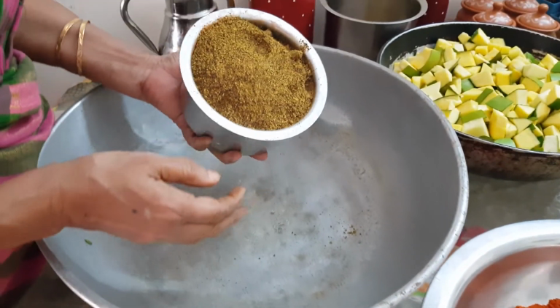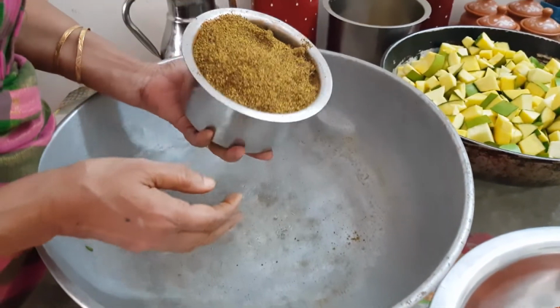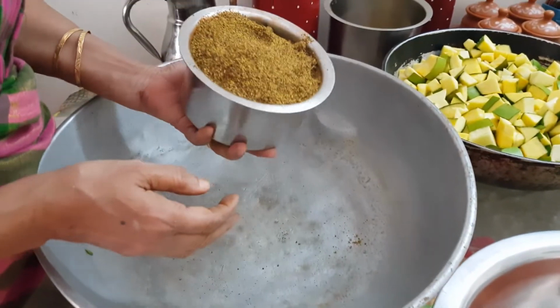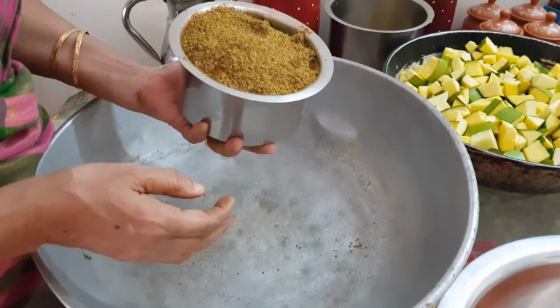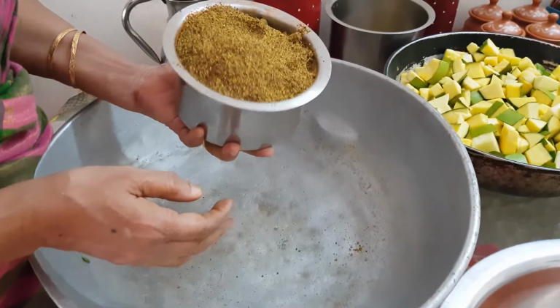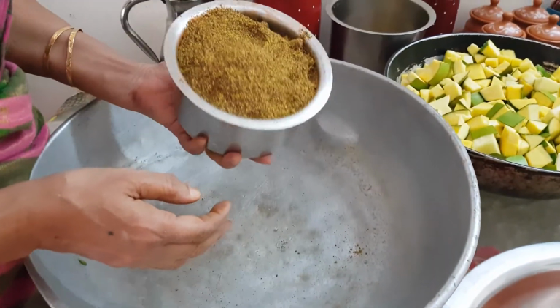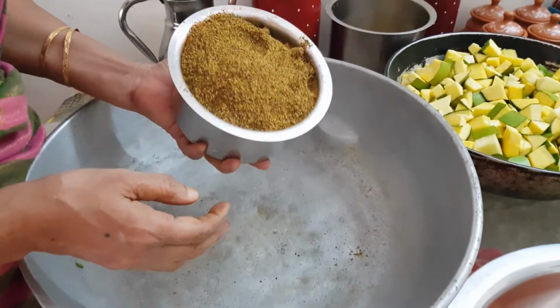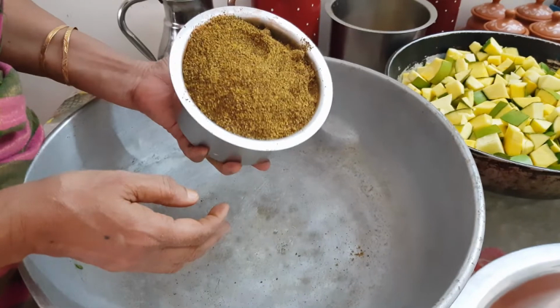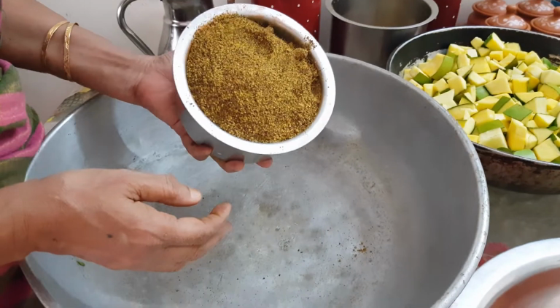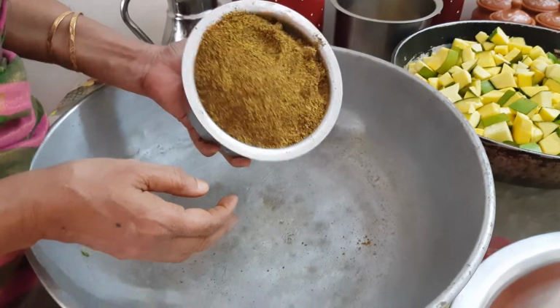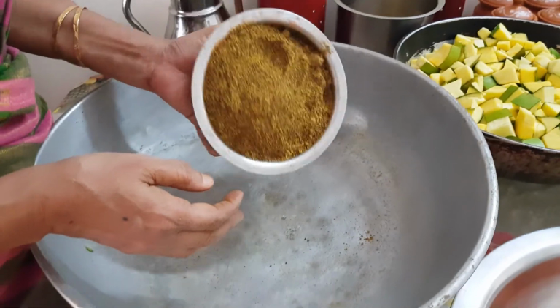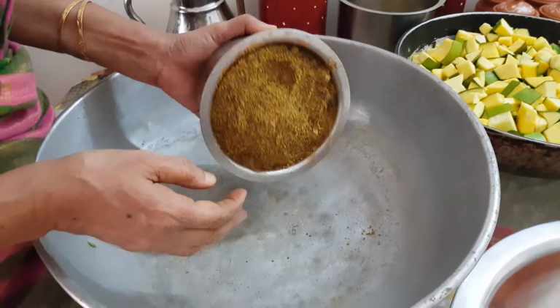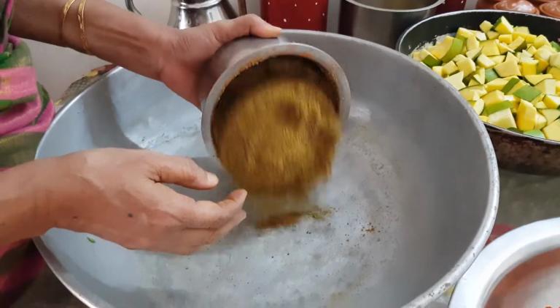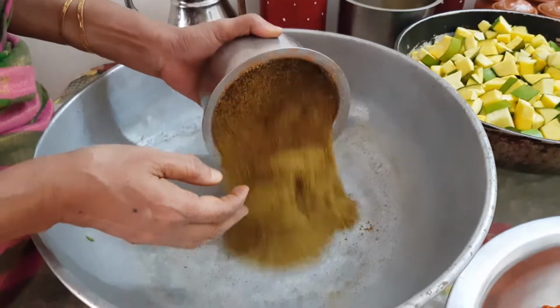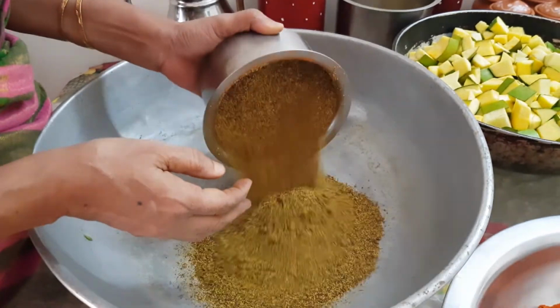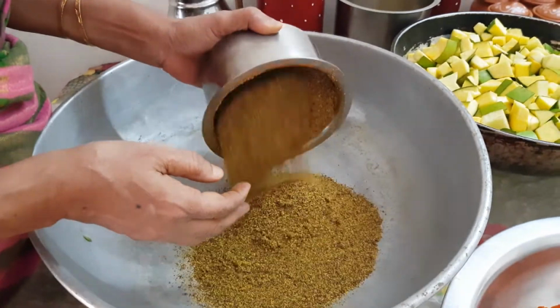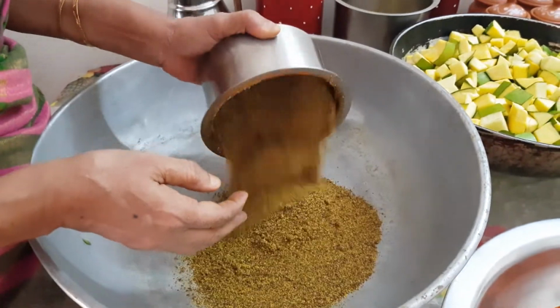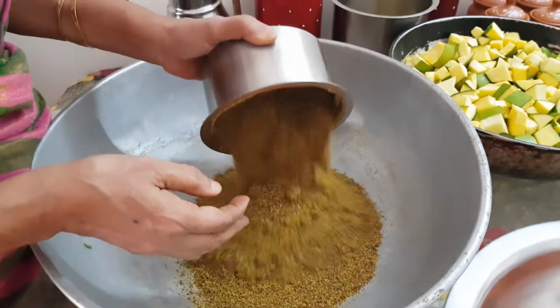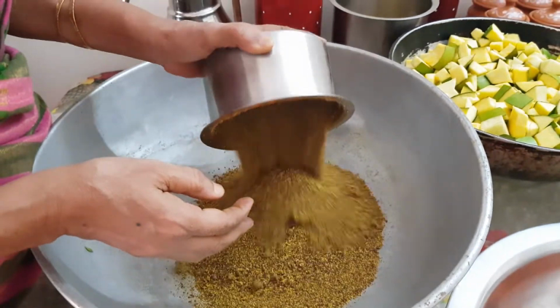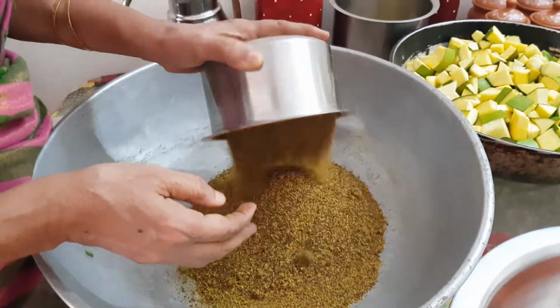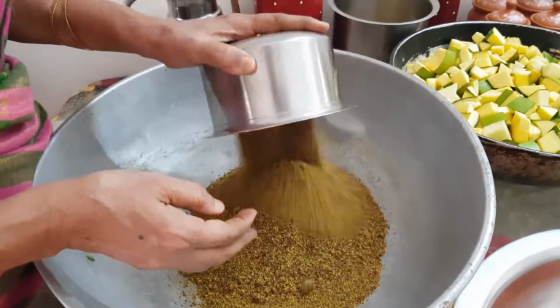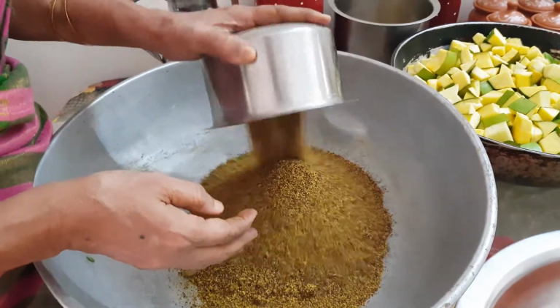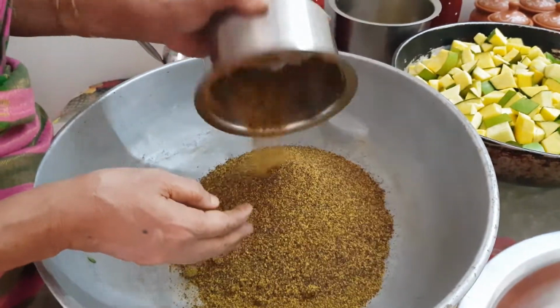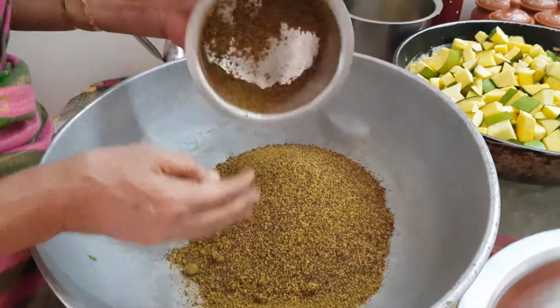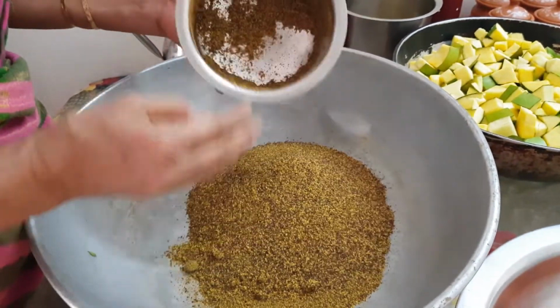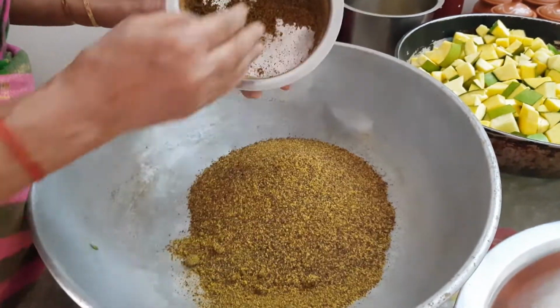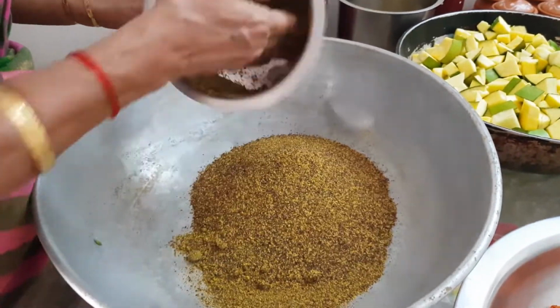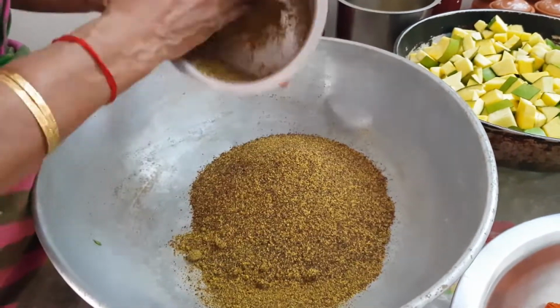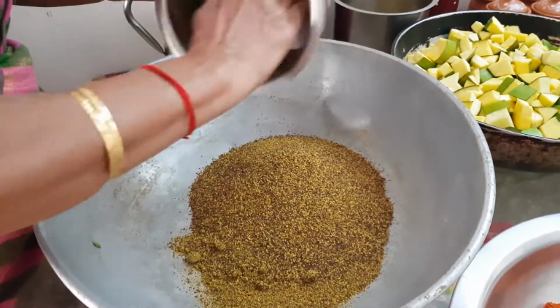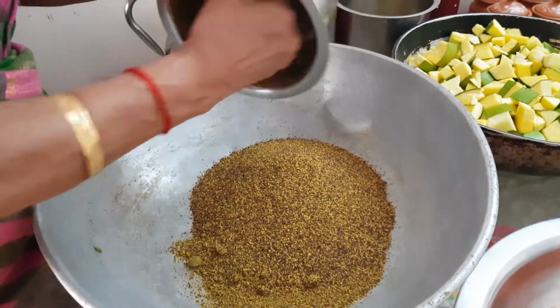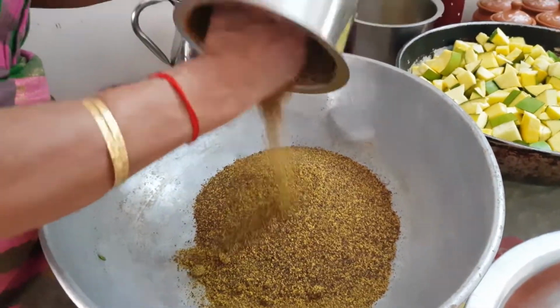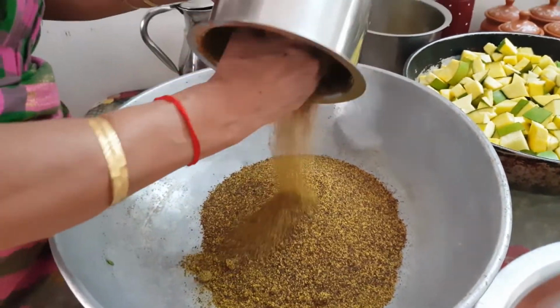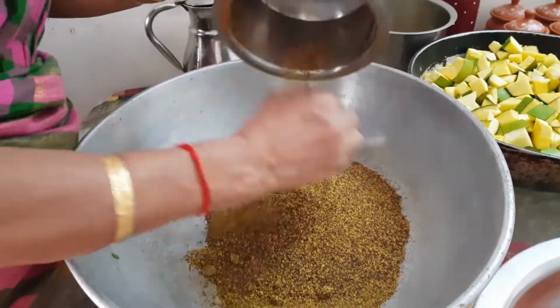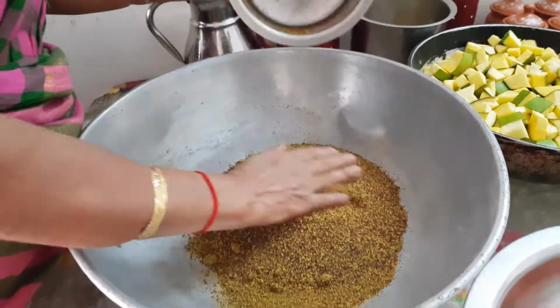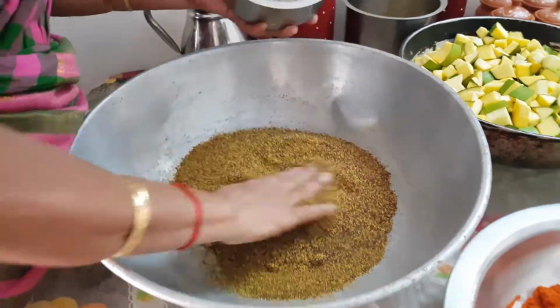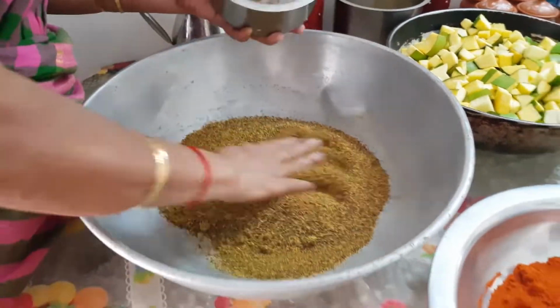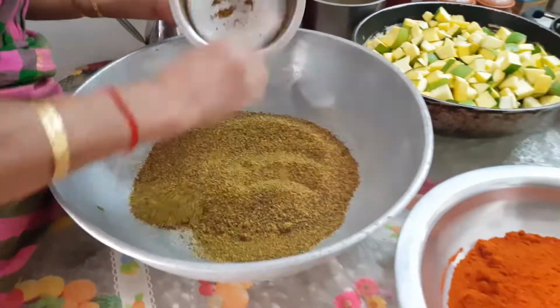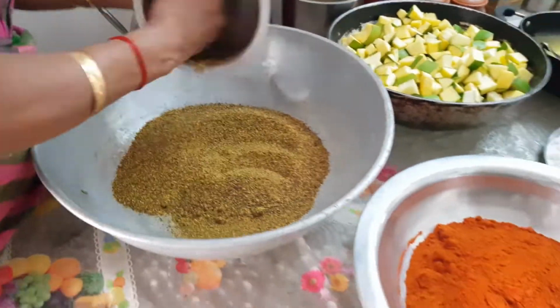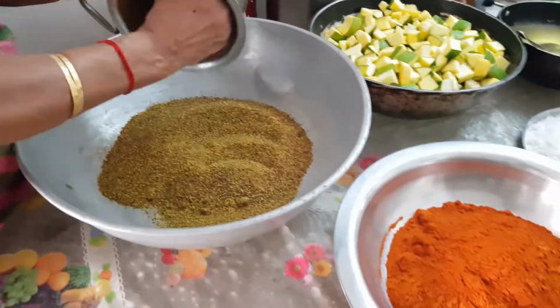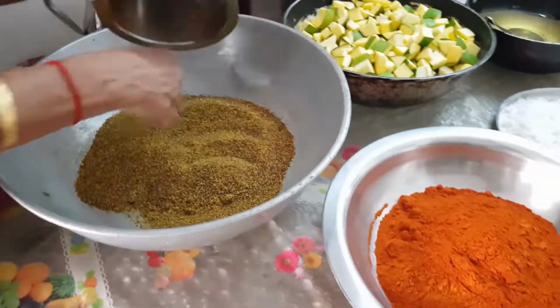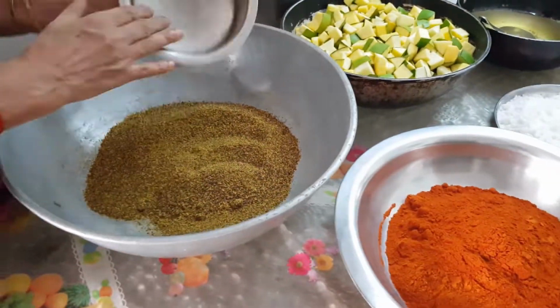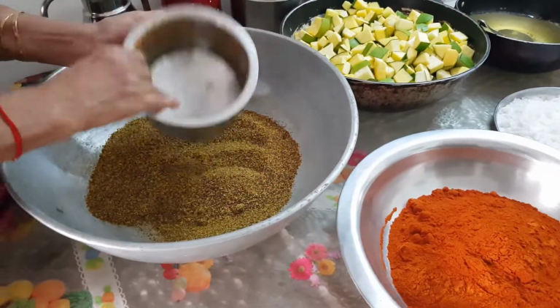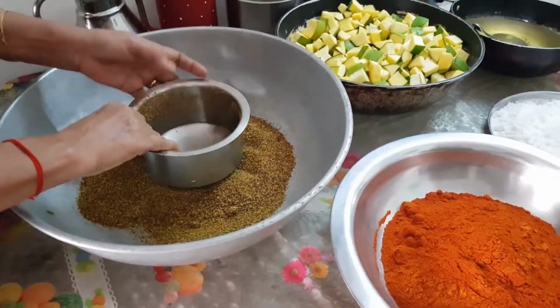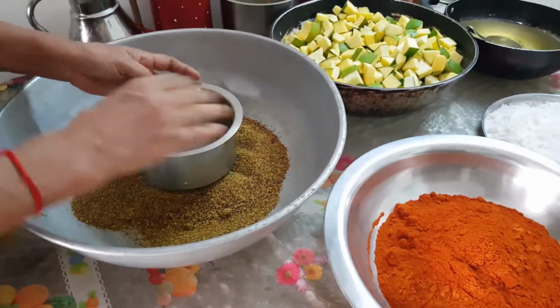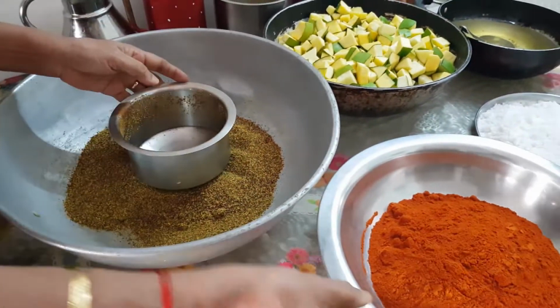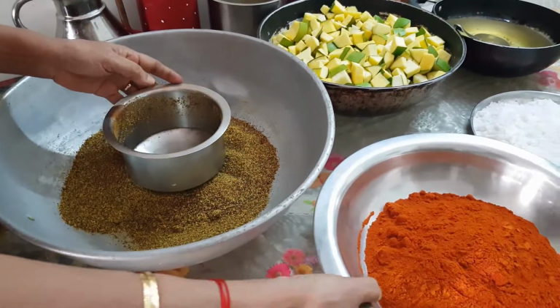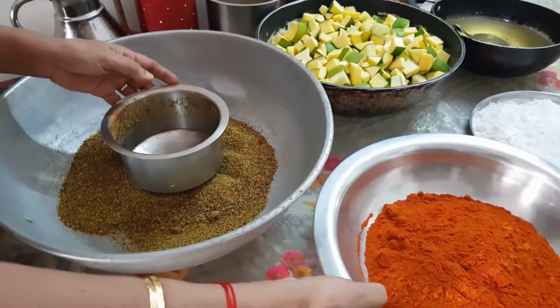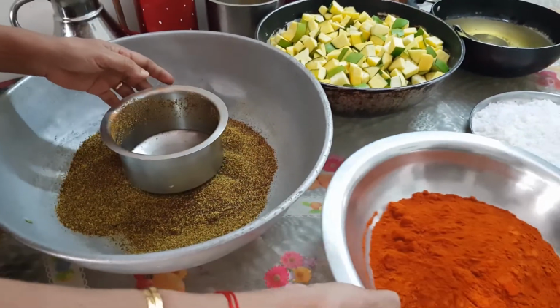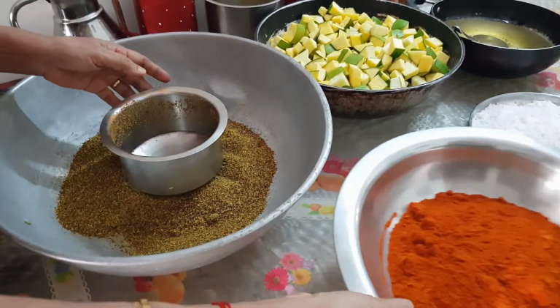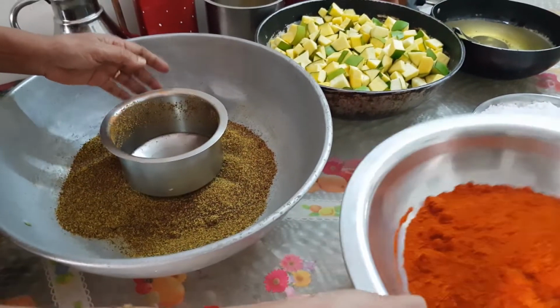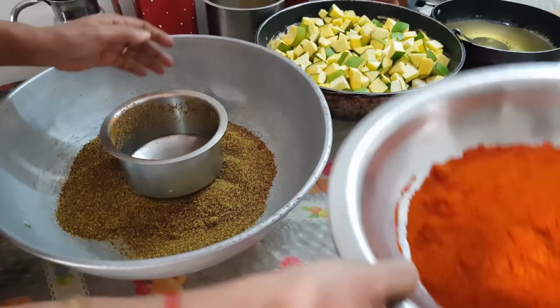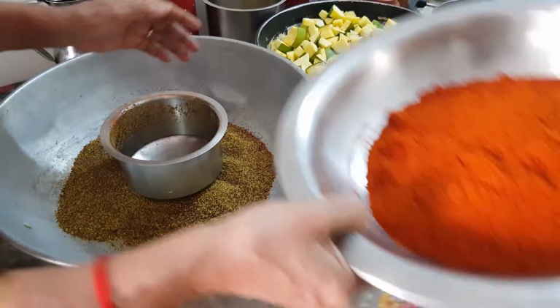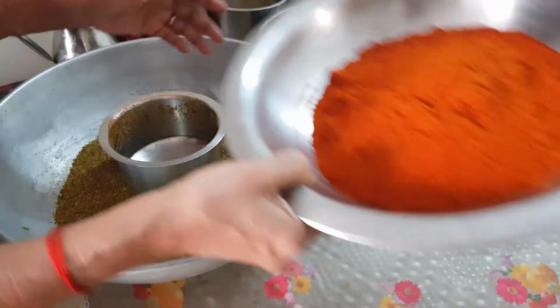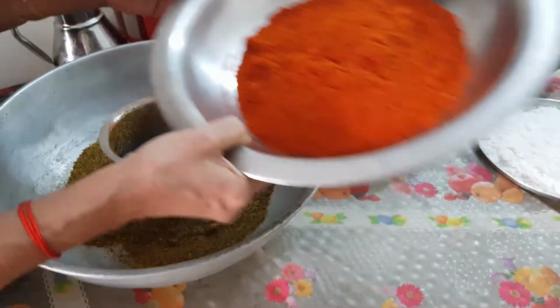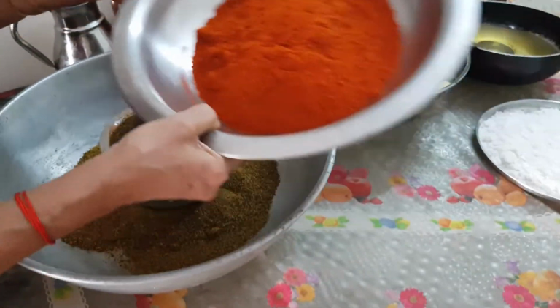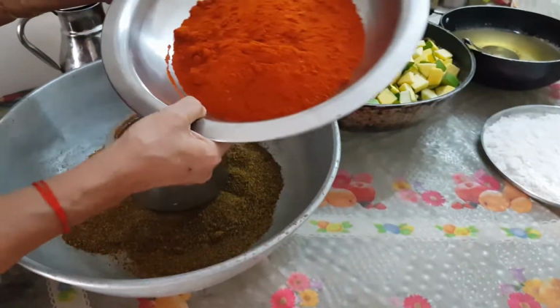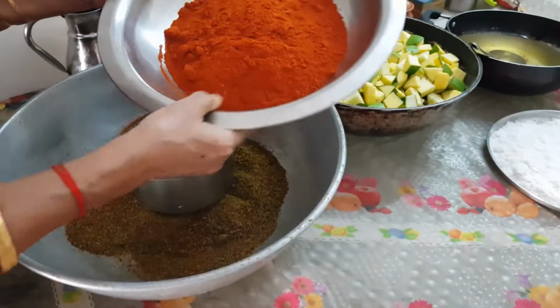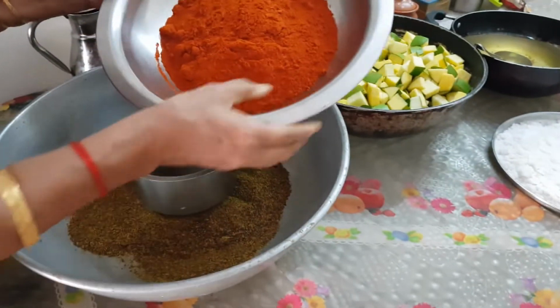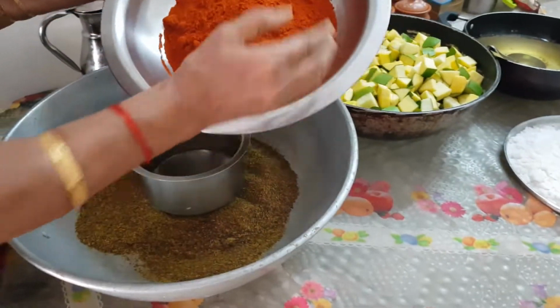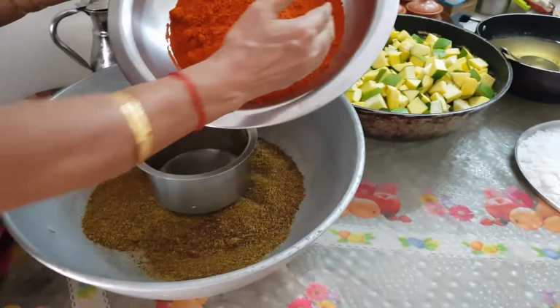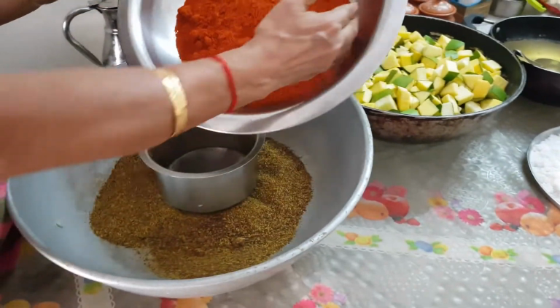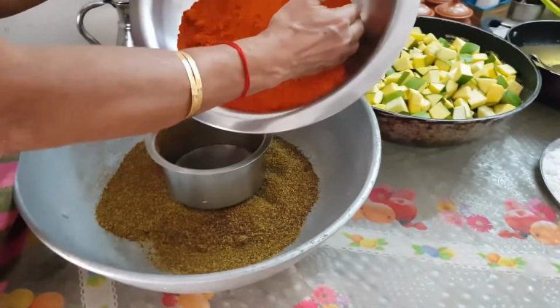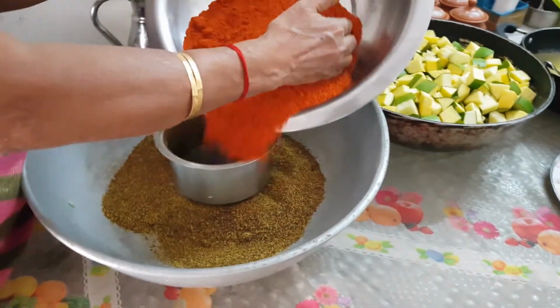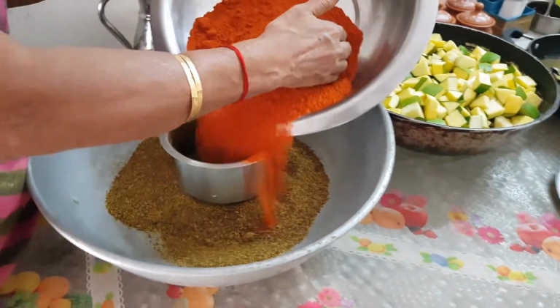Take a dry bowl that is spacious to mix. To this, add equal portions of mustard powder and chilli powder.